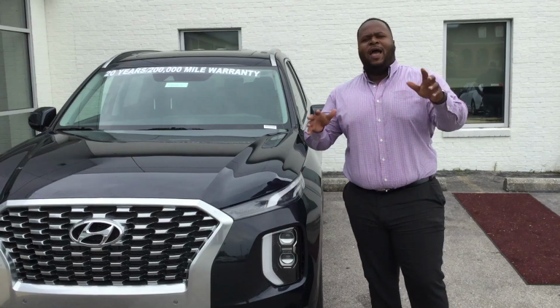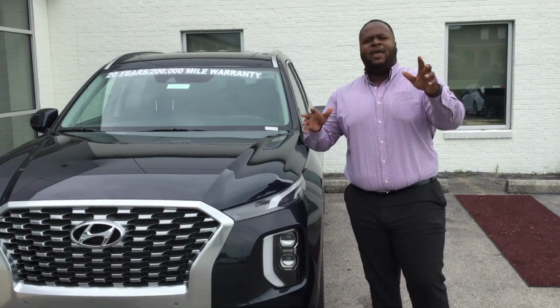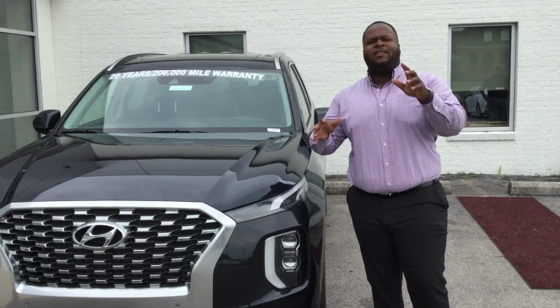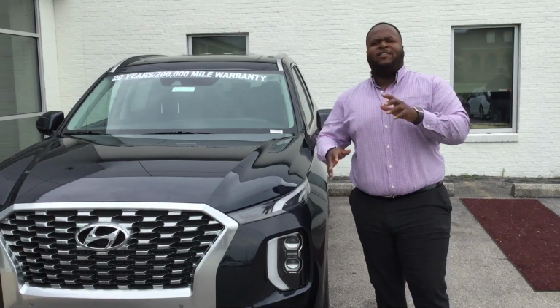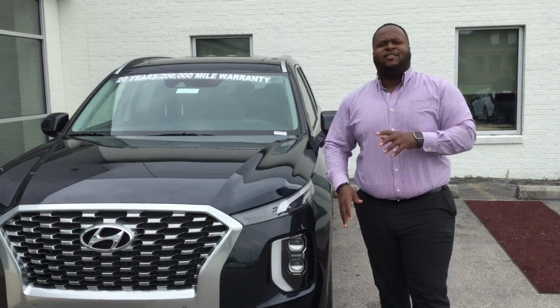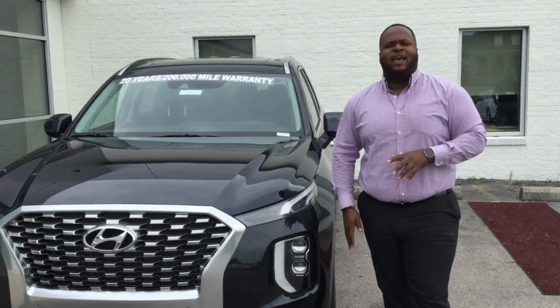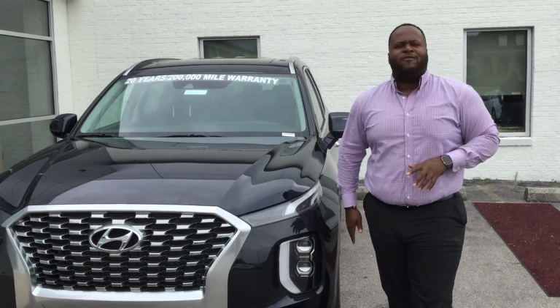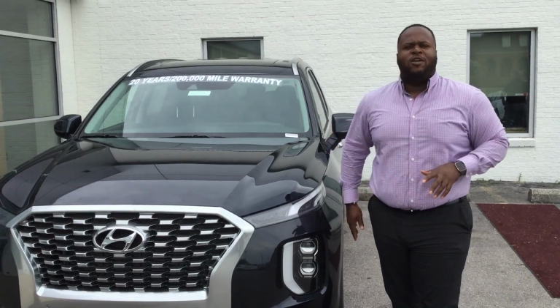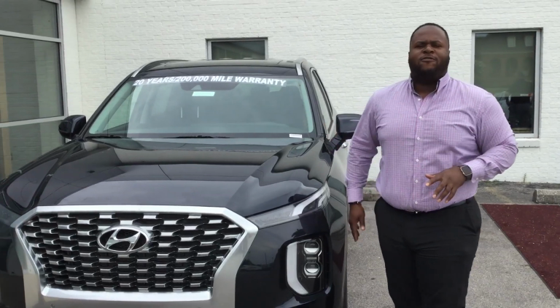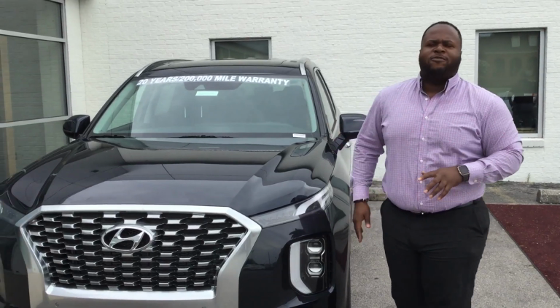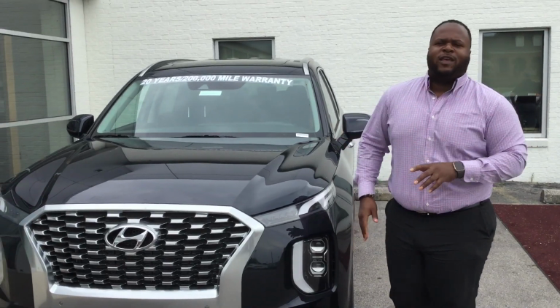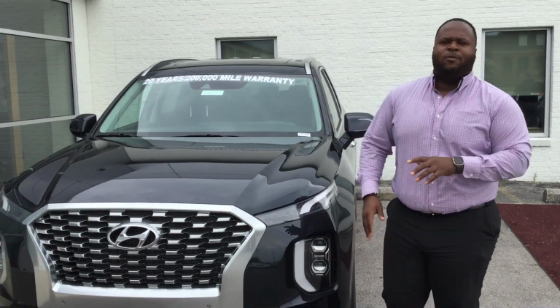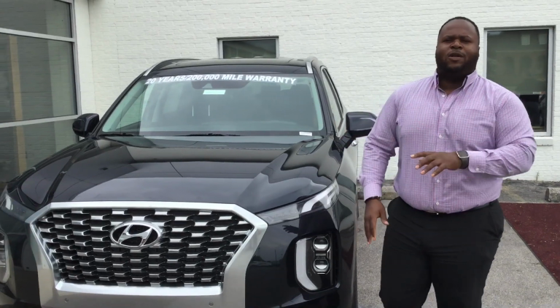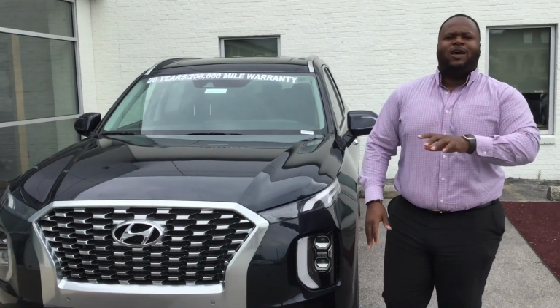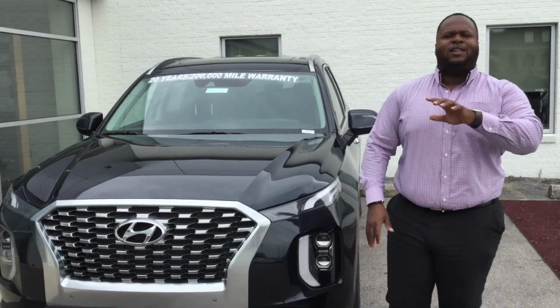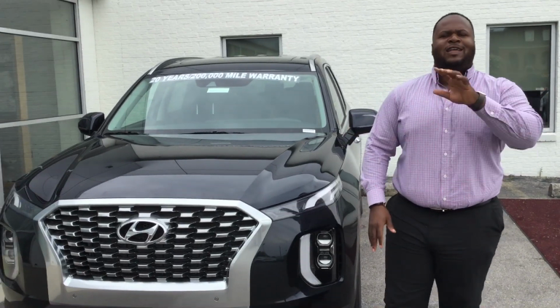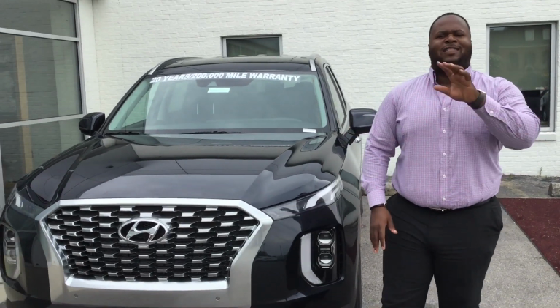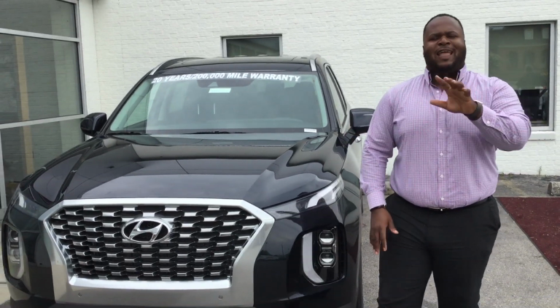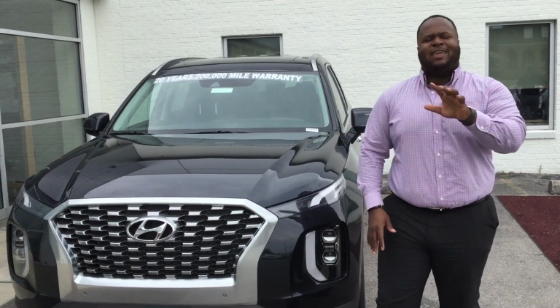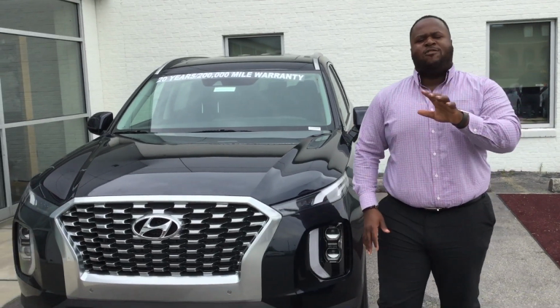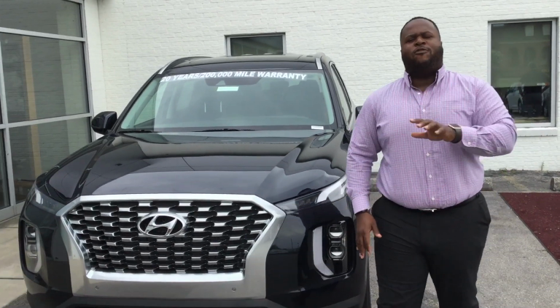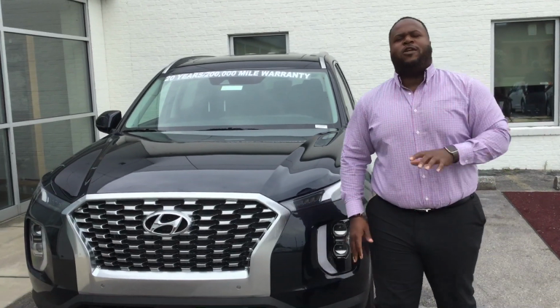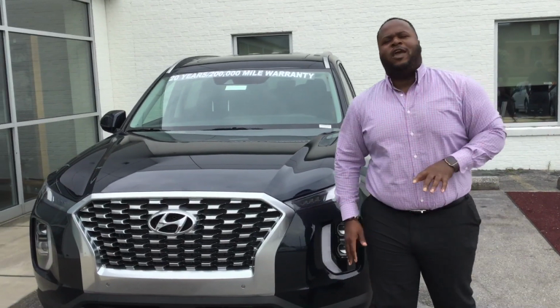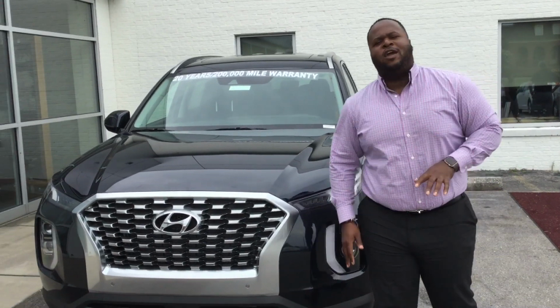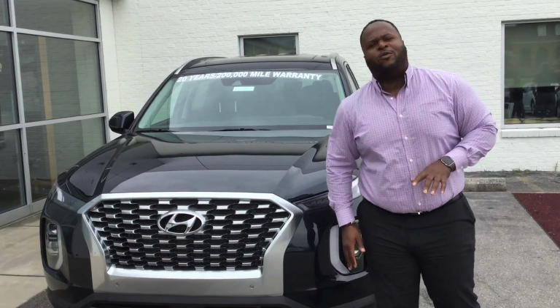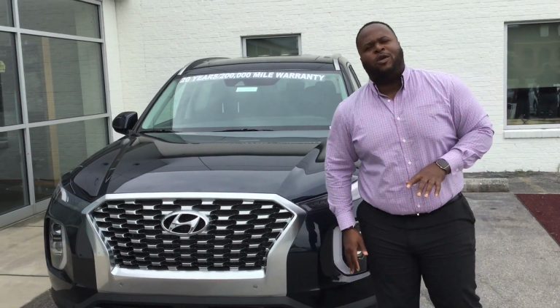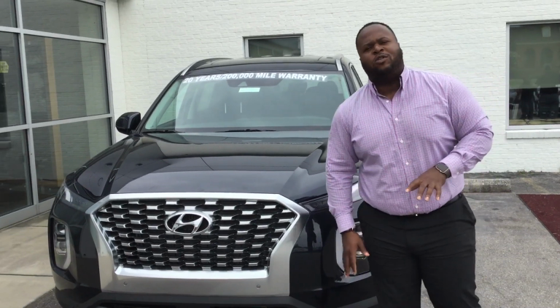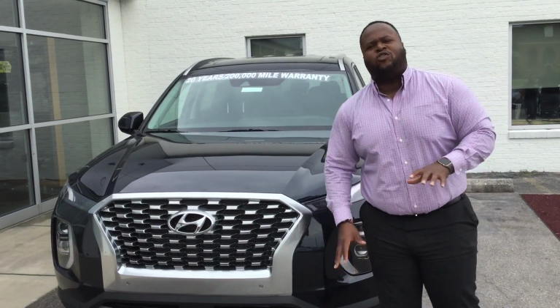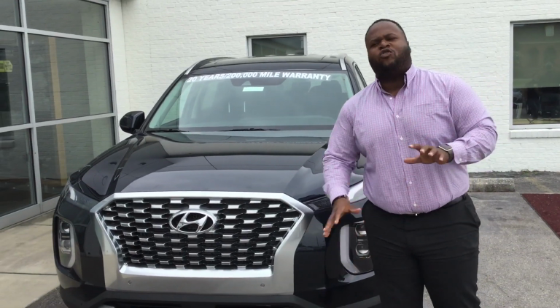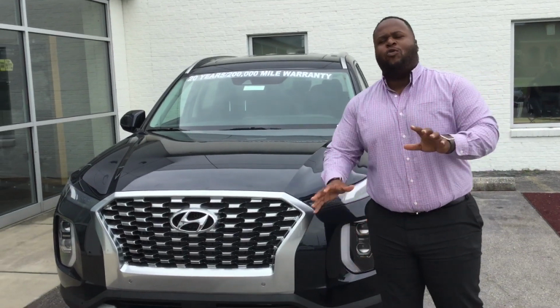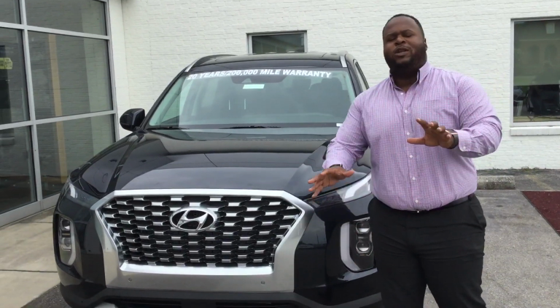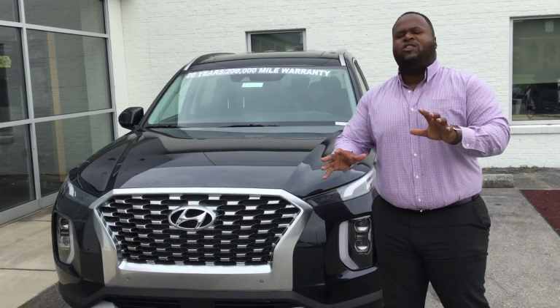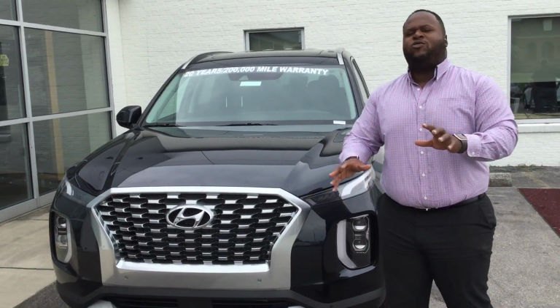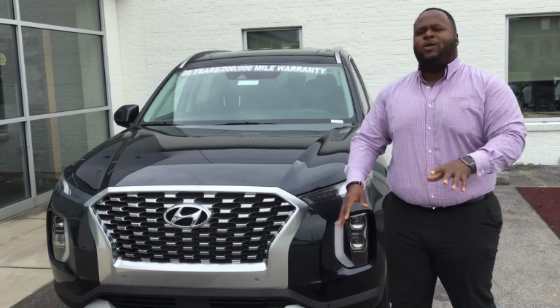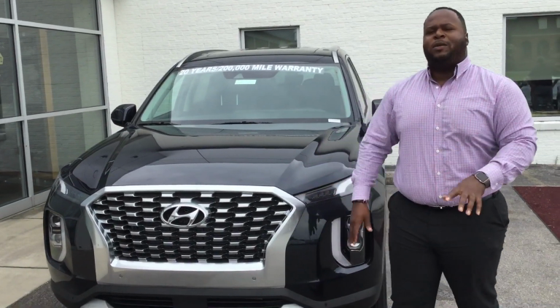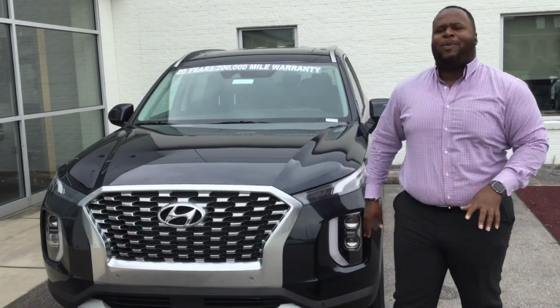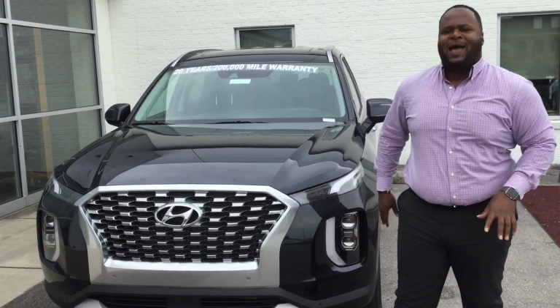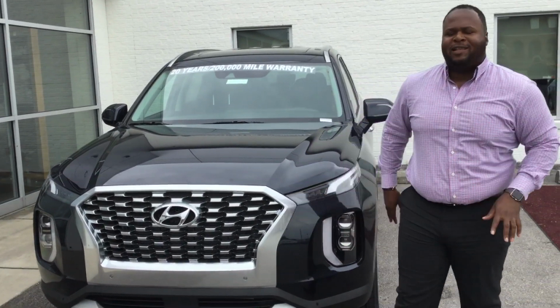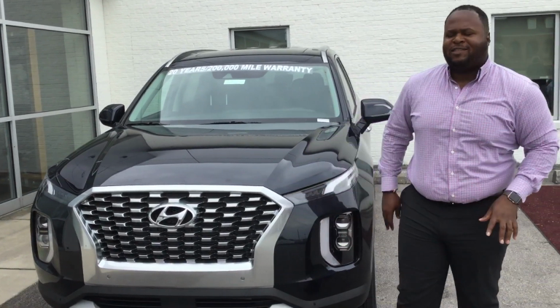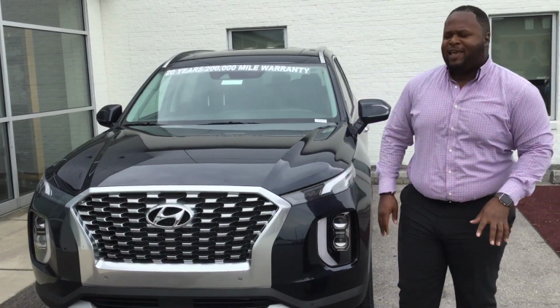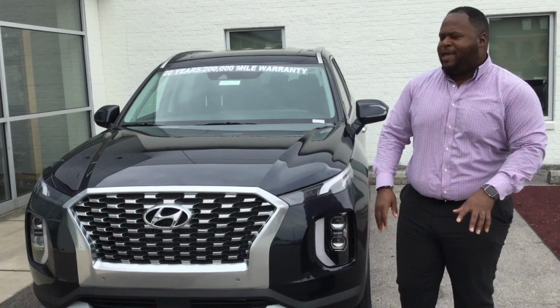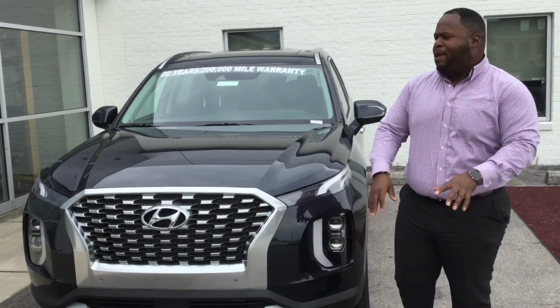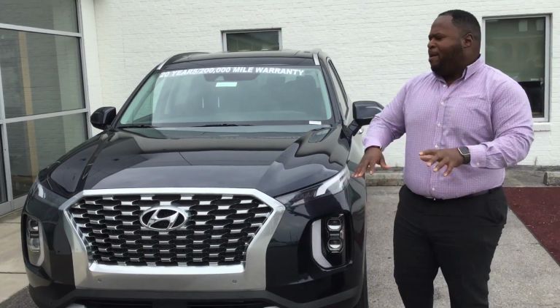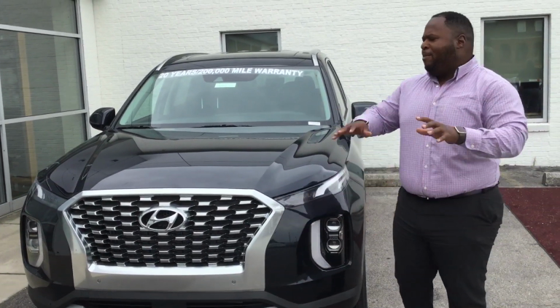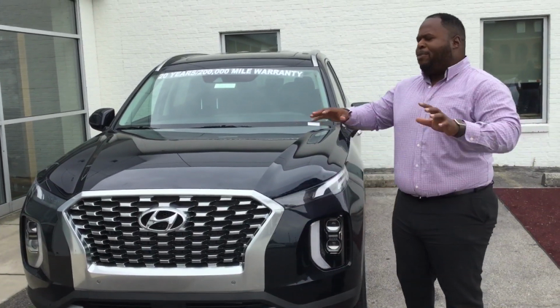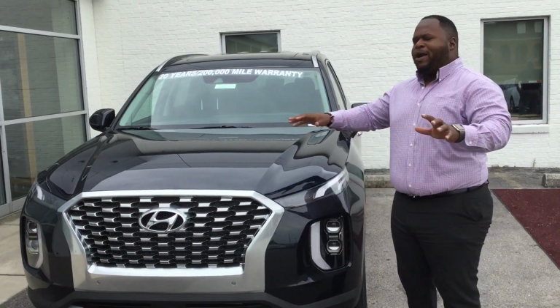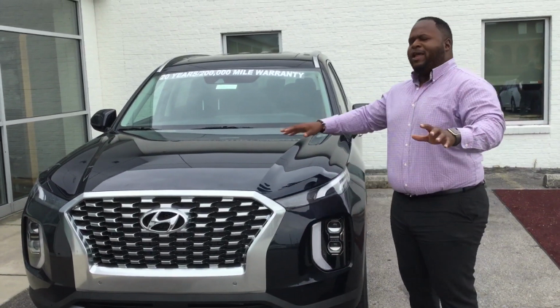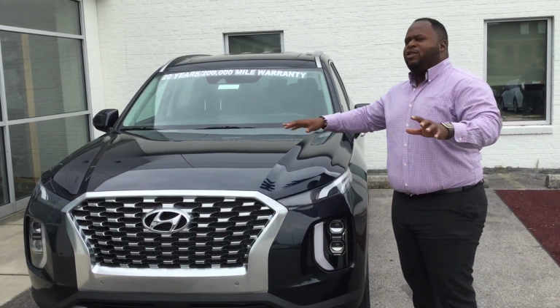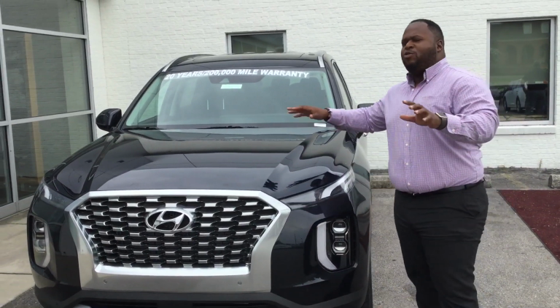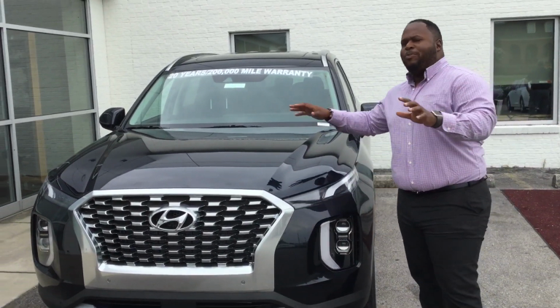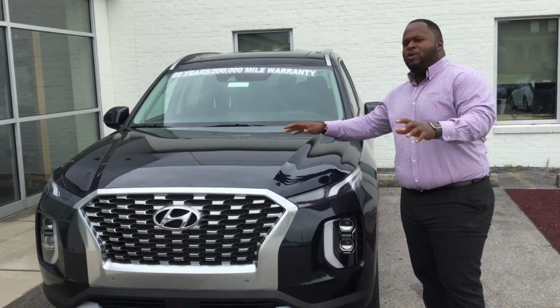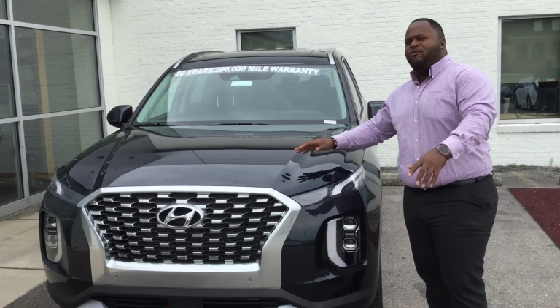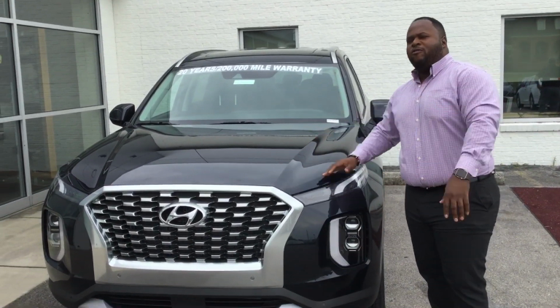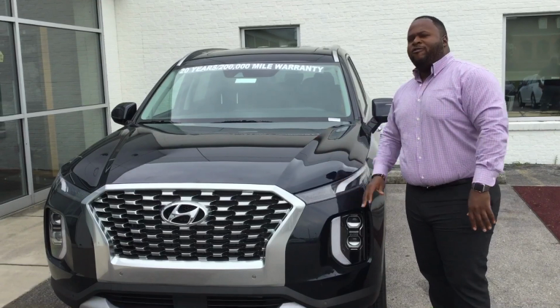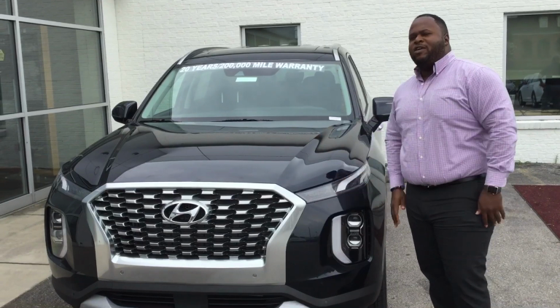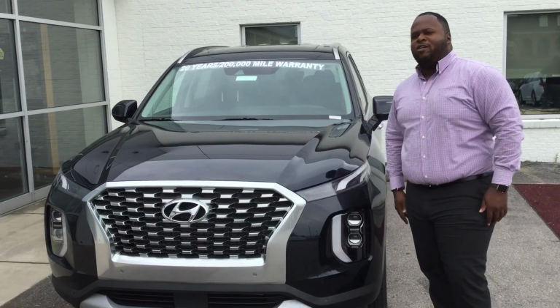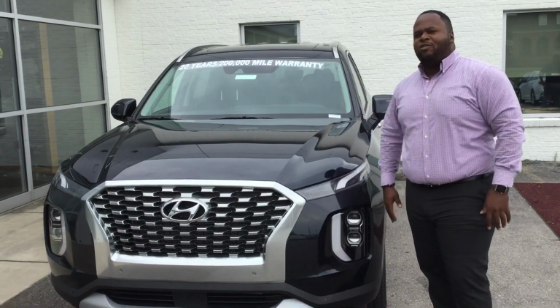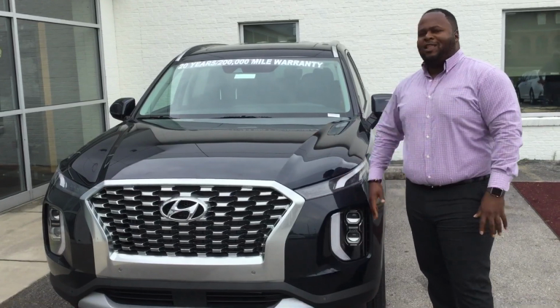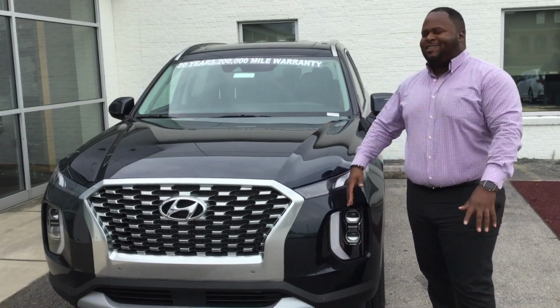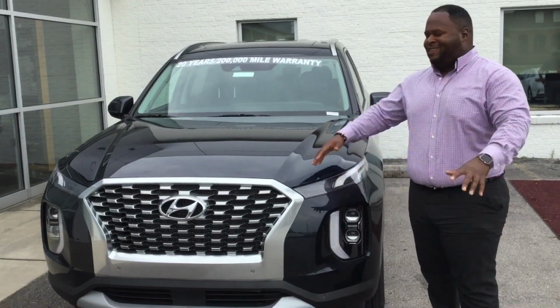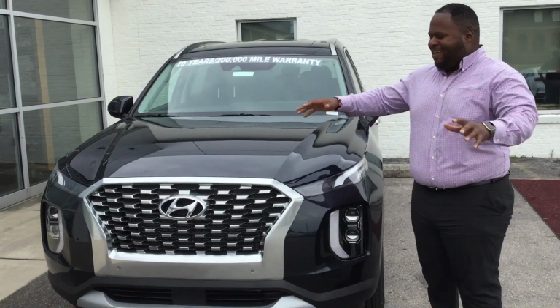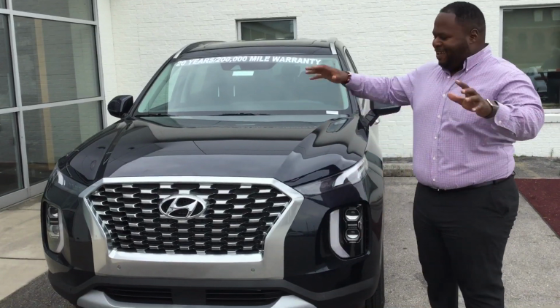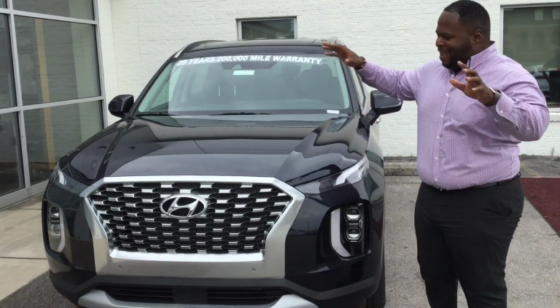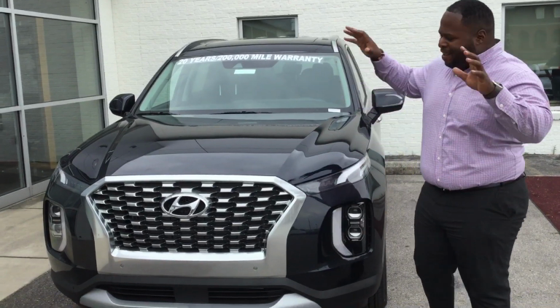Hey, it's Xavier here from Tamron Hyundai. Thank you for your inquiry on the 2020 Palisade. Brand new, beautiful vehicle. Let's check it out.